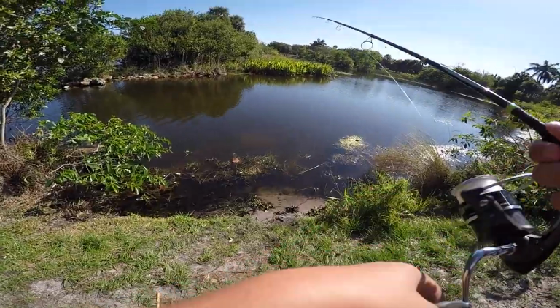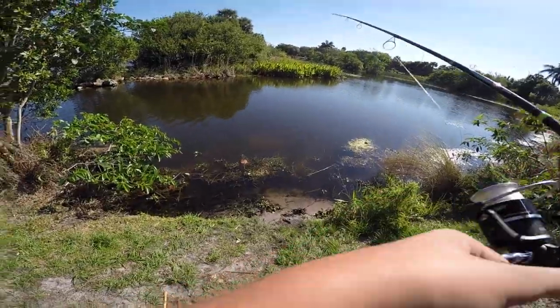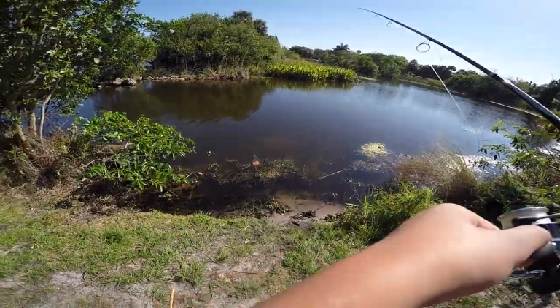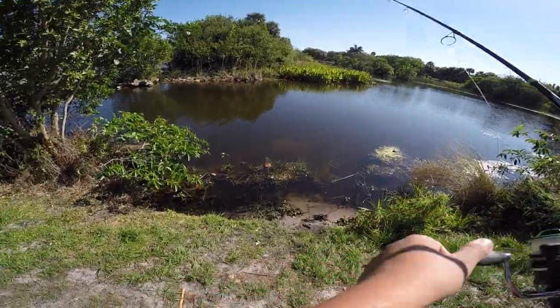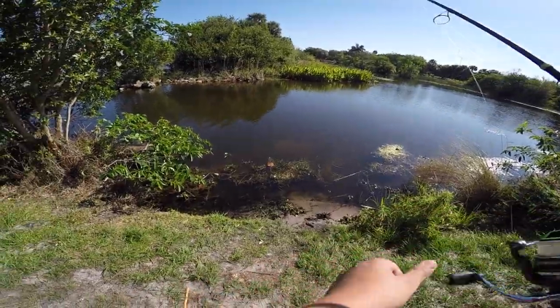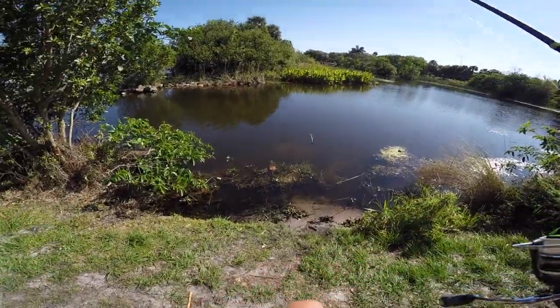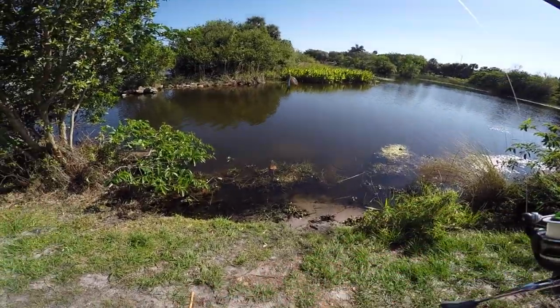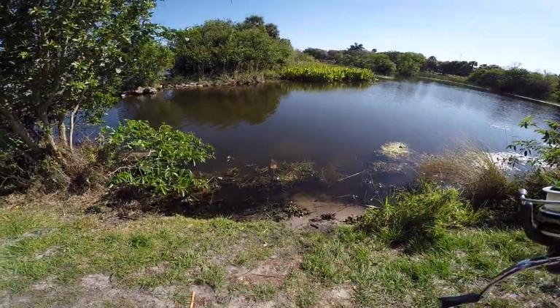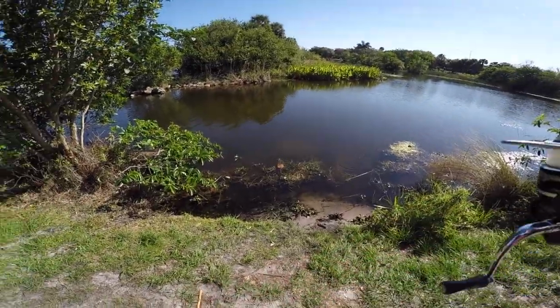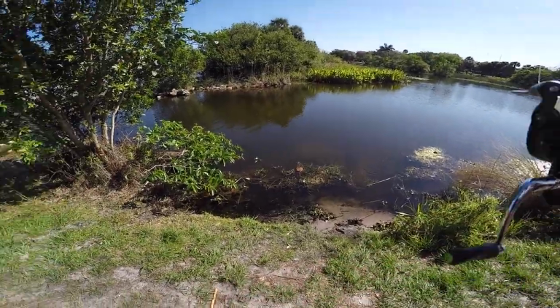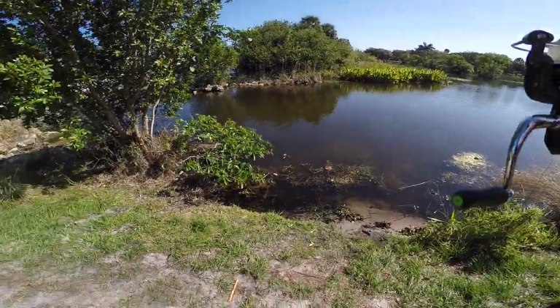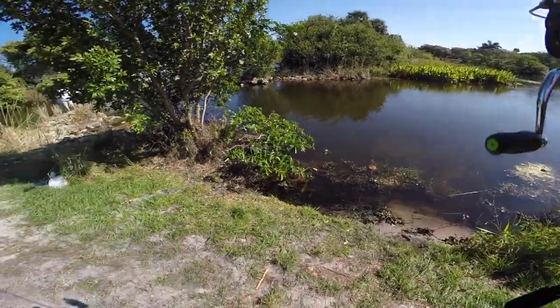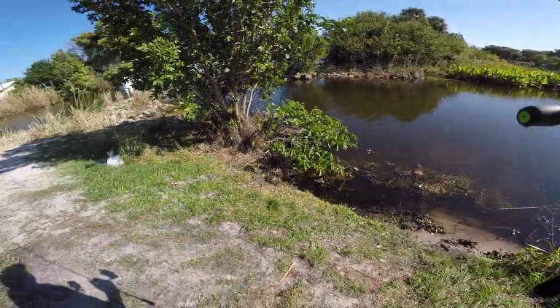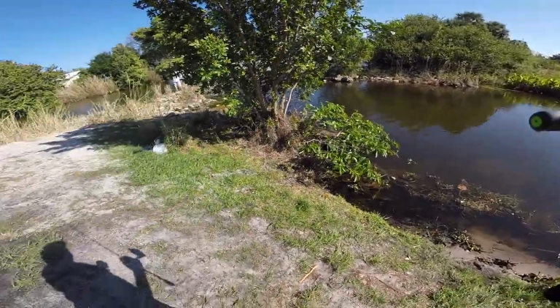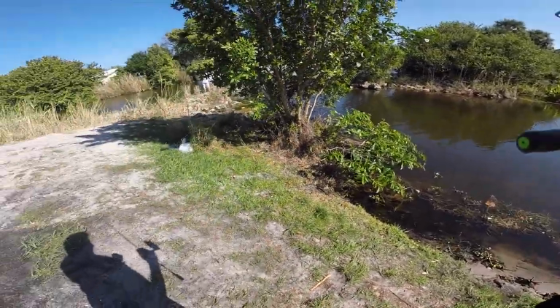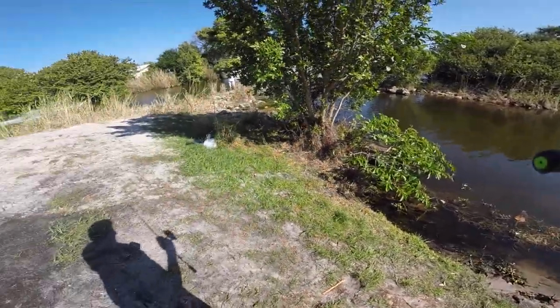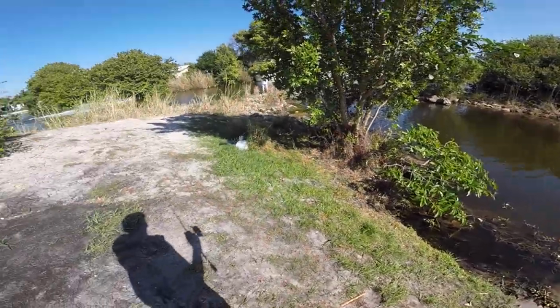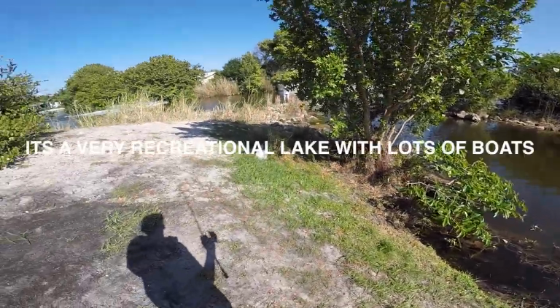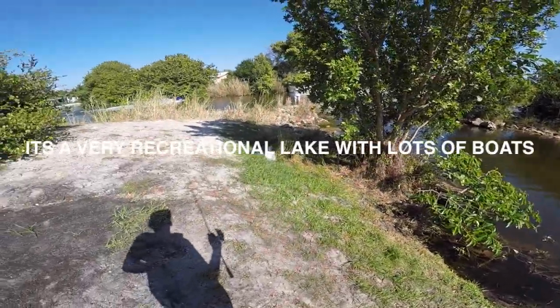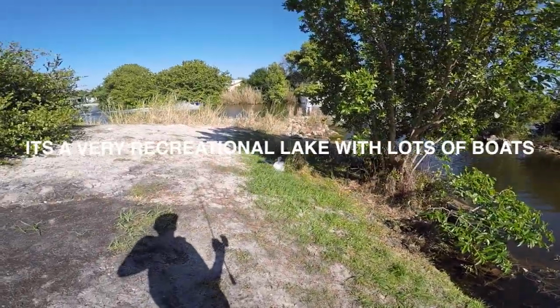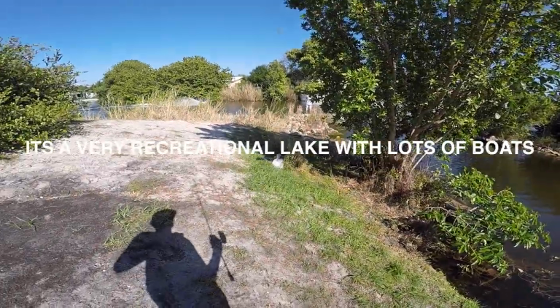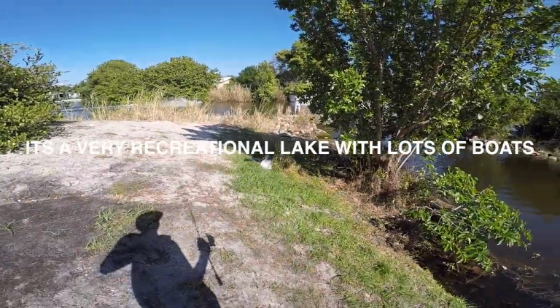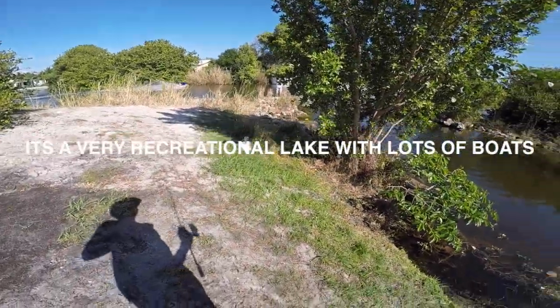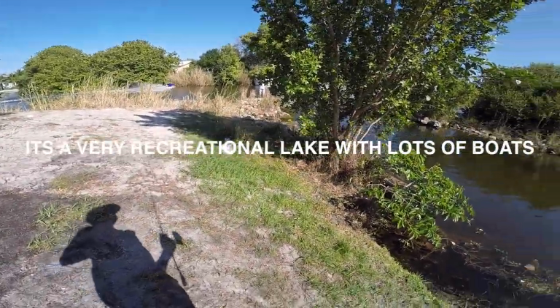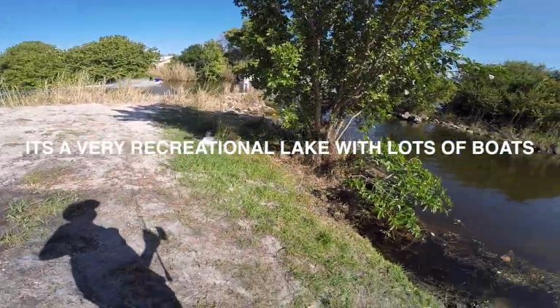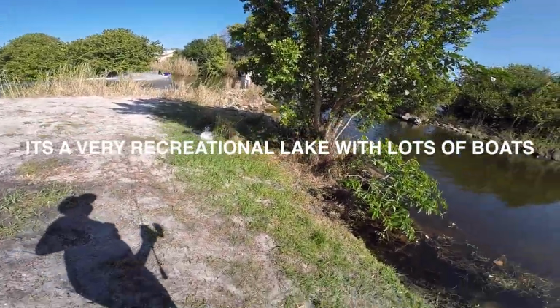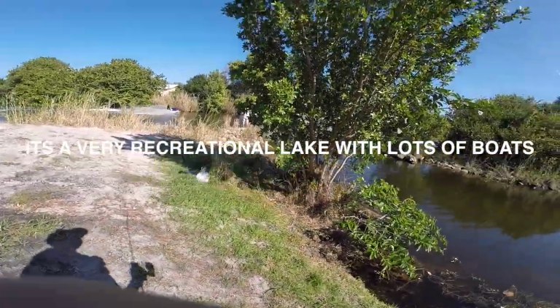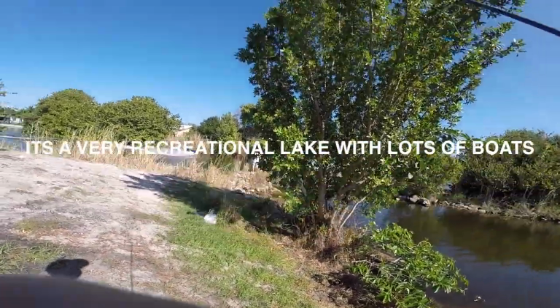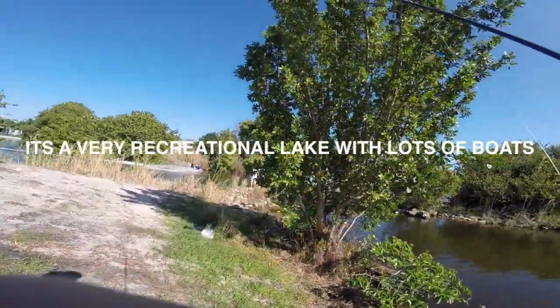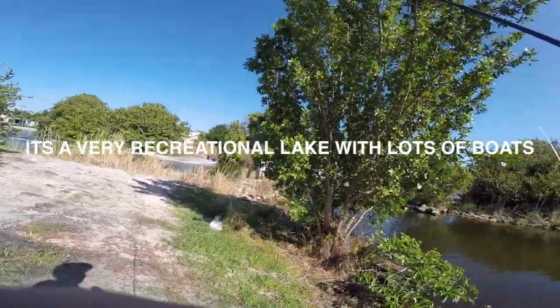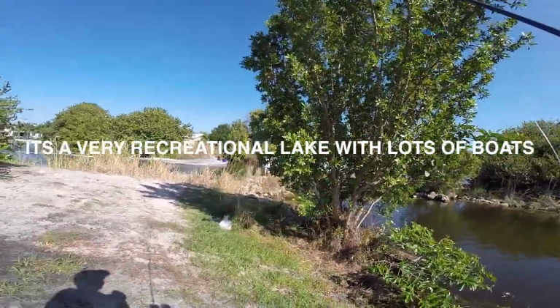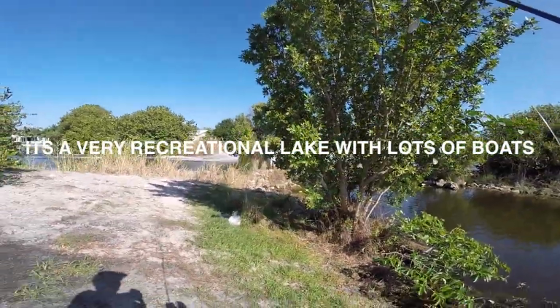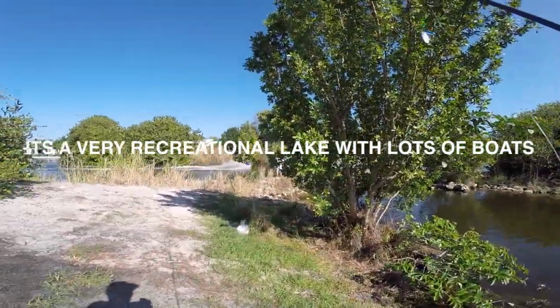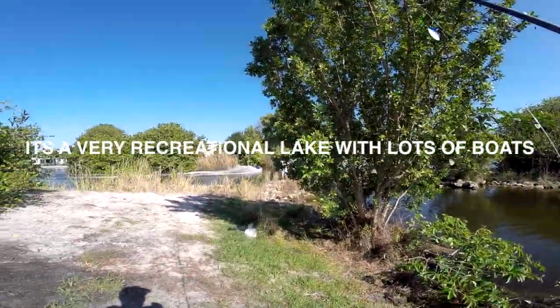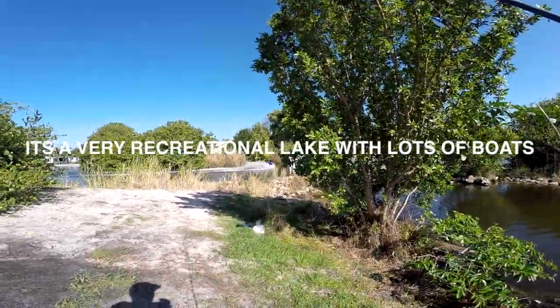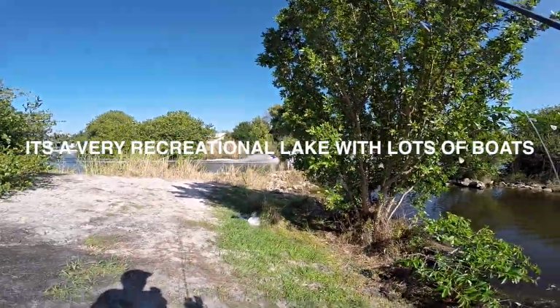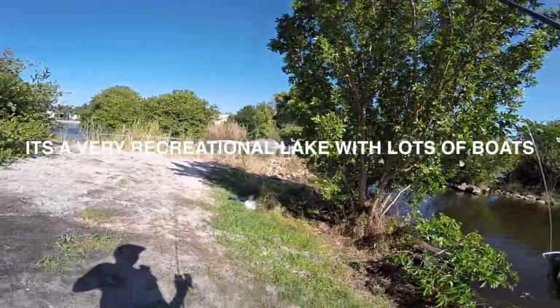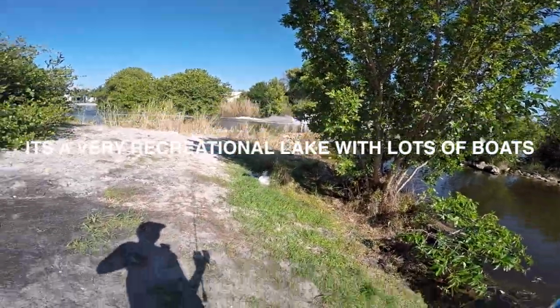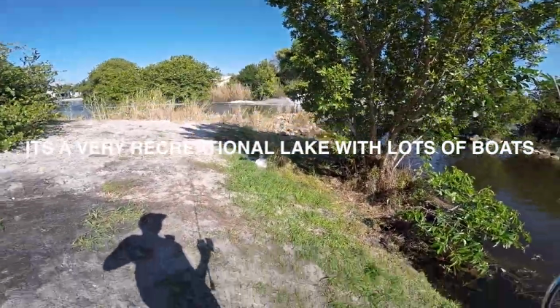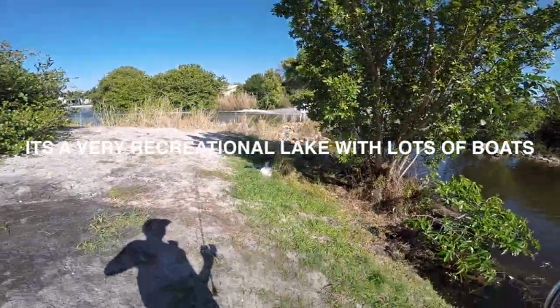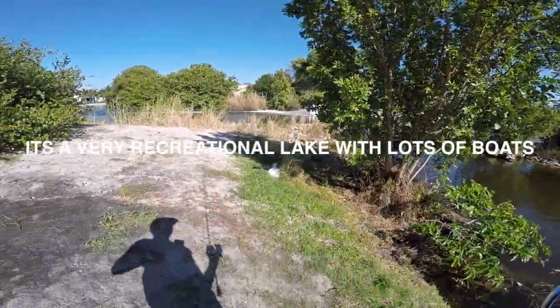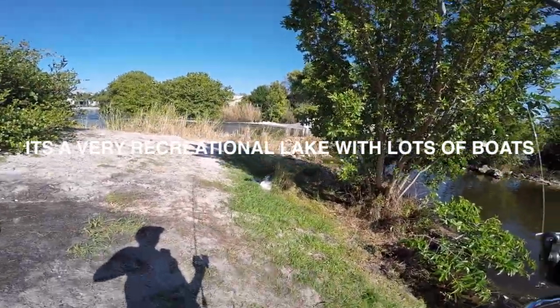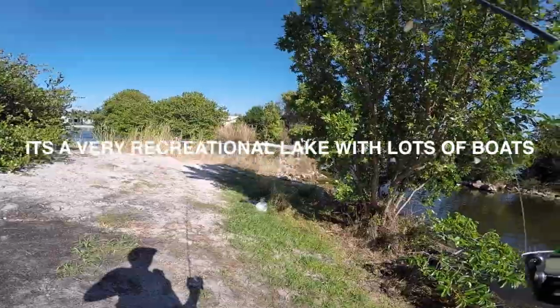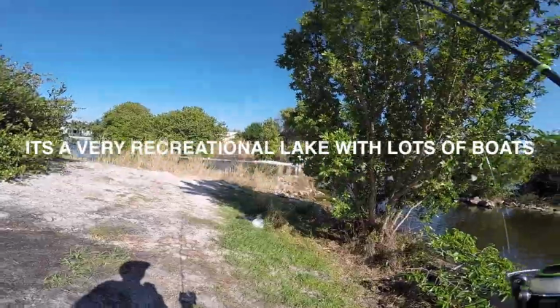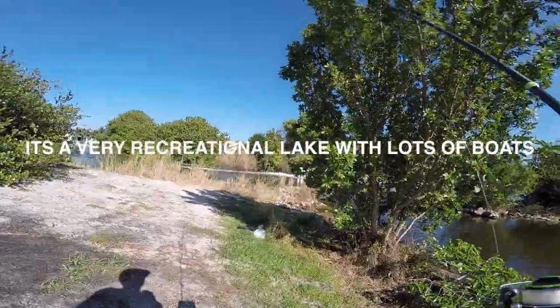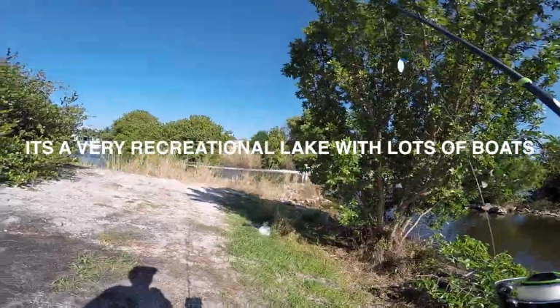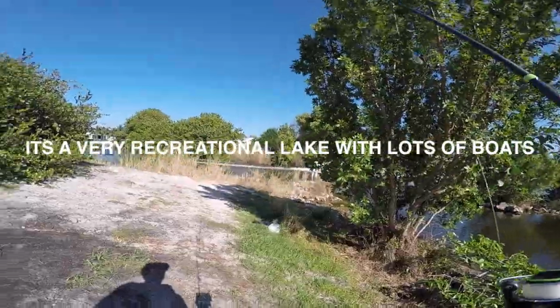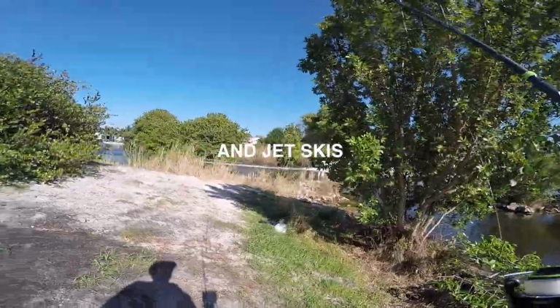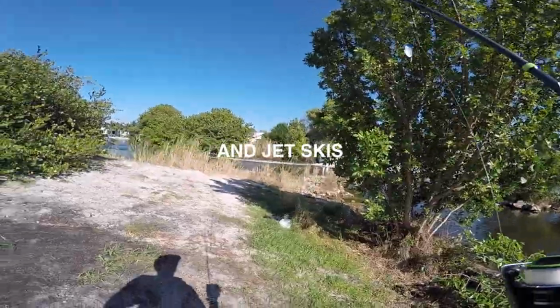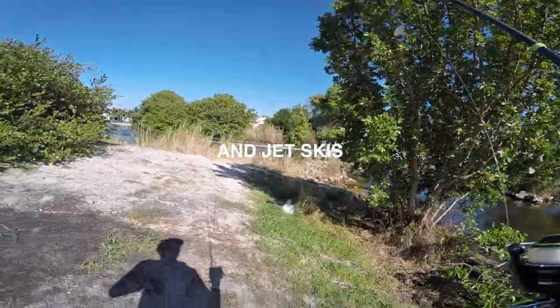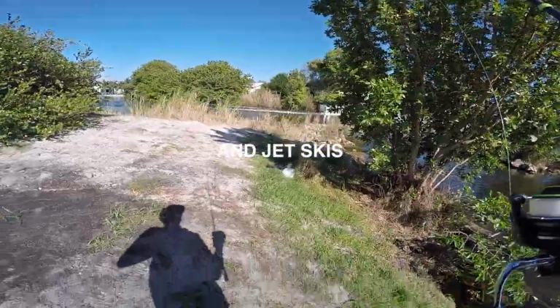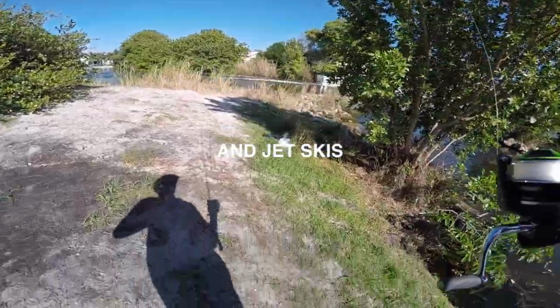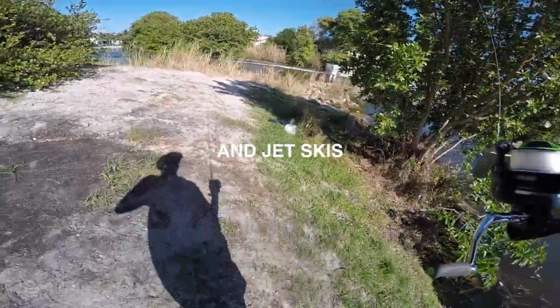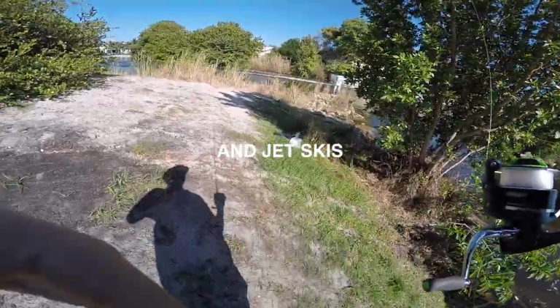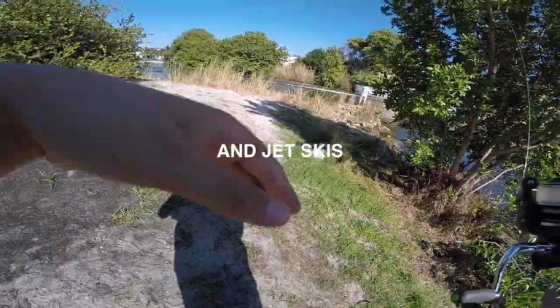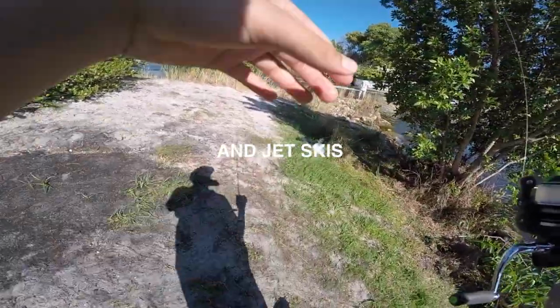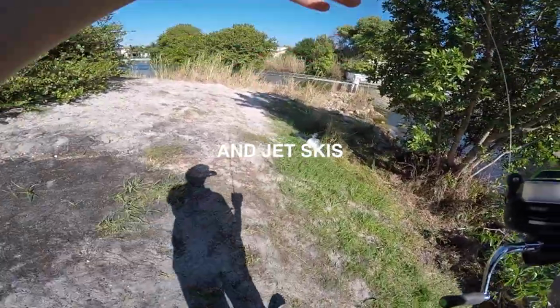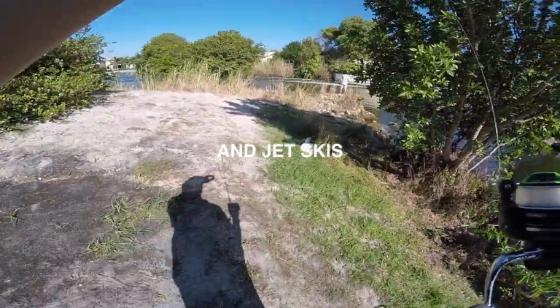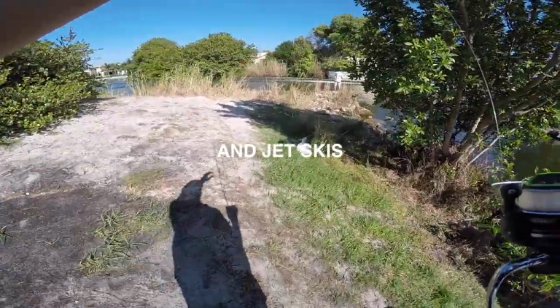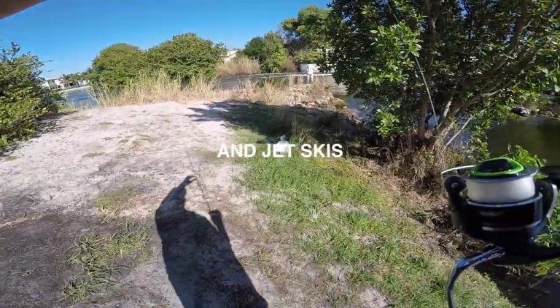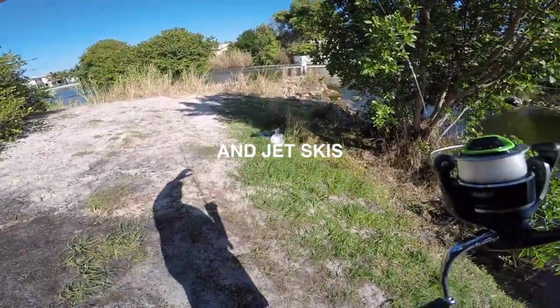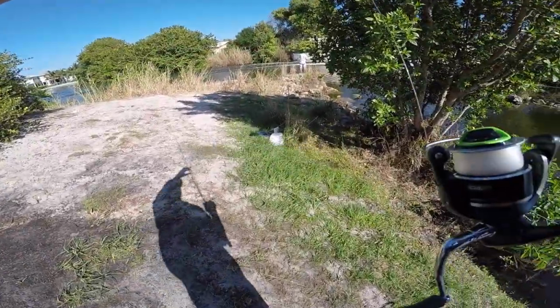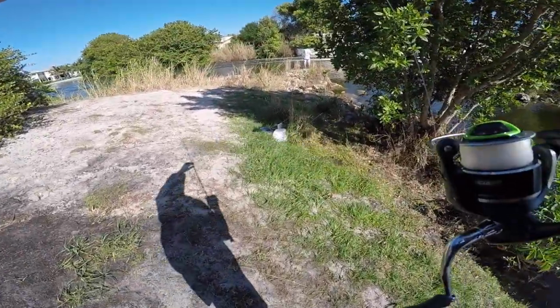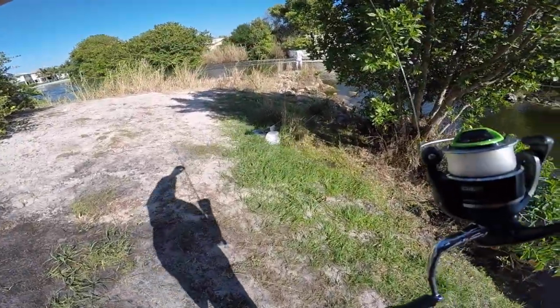This is what I hate about Lake Ida. Only bad part - great fishing, but stuff like this it sucks.